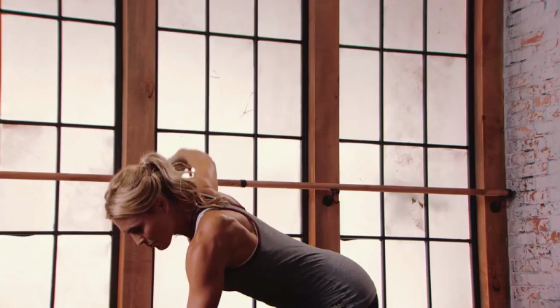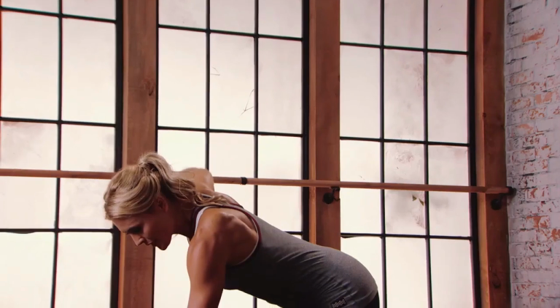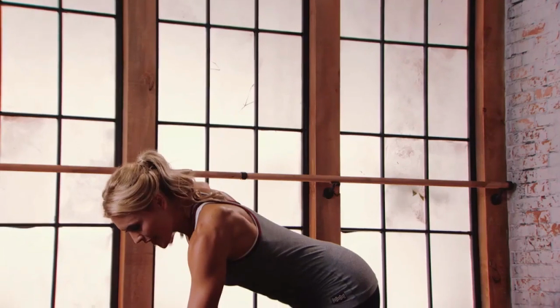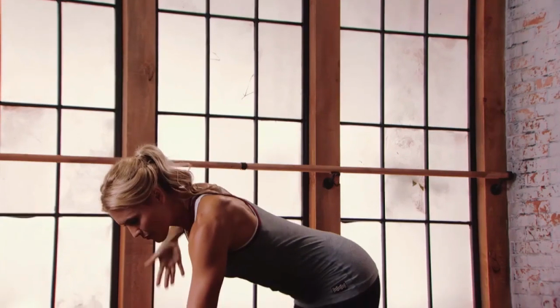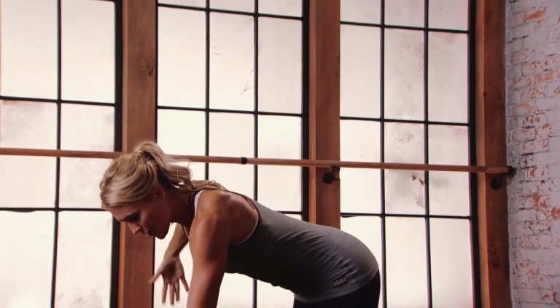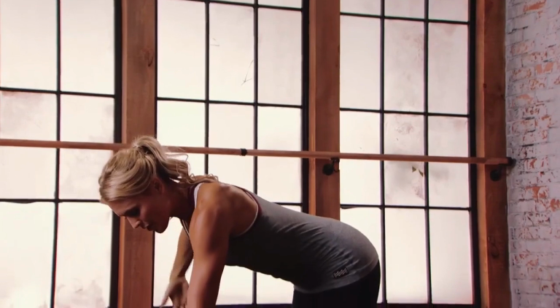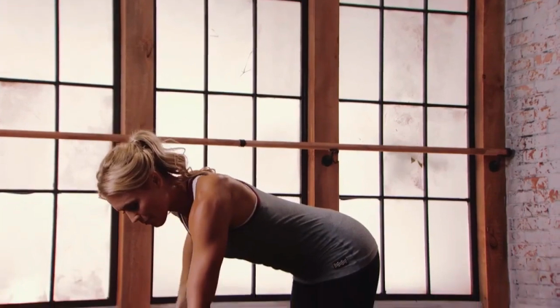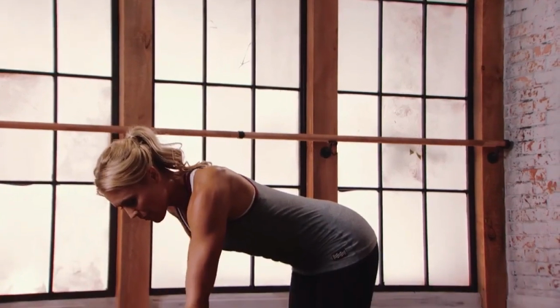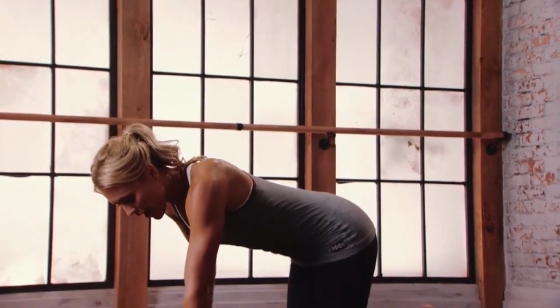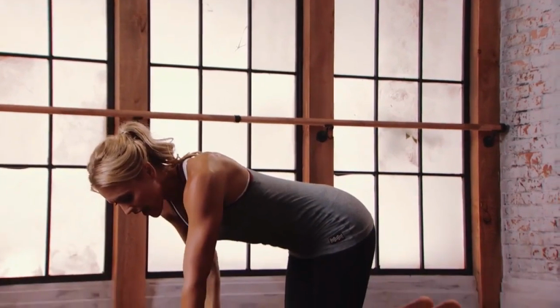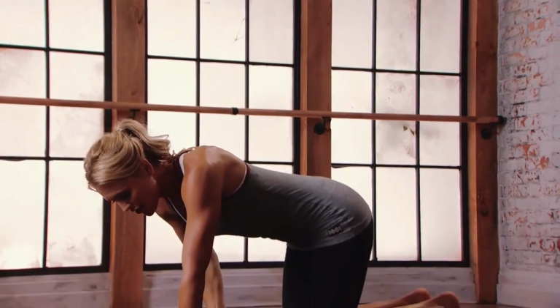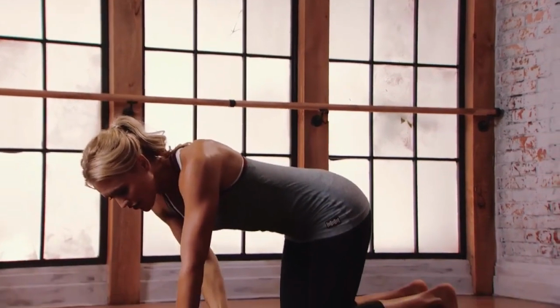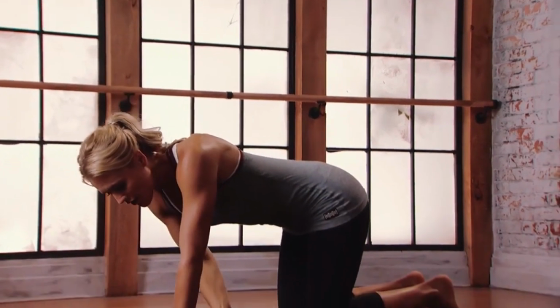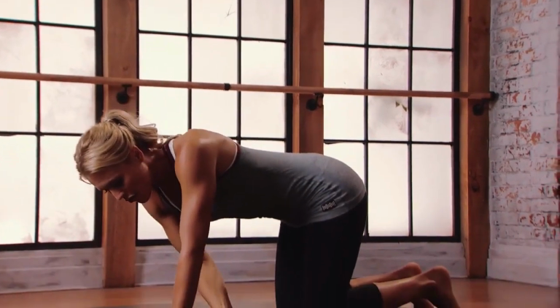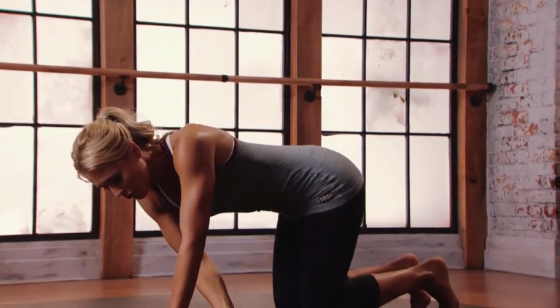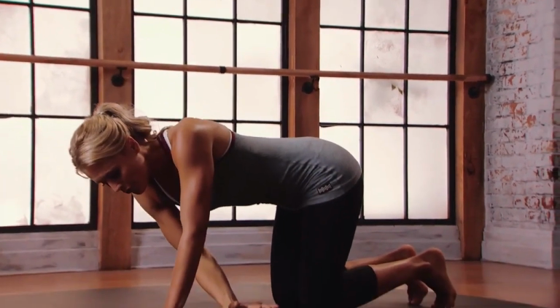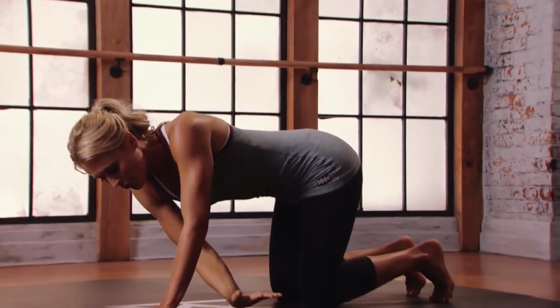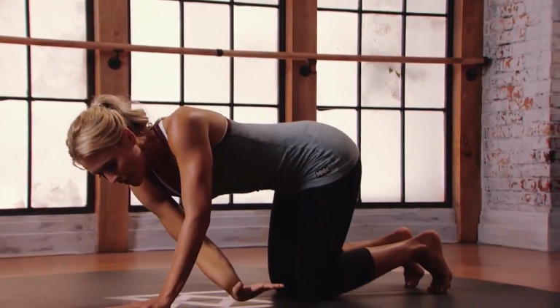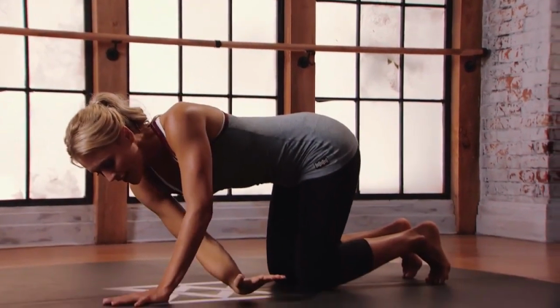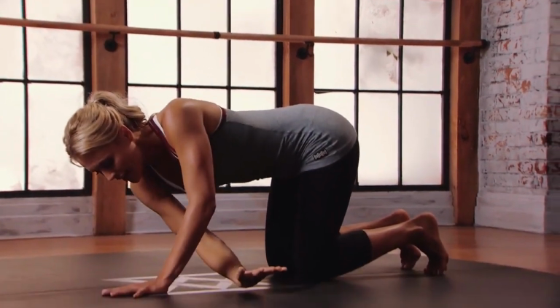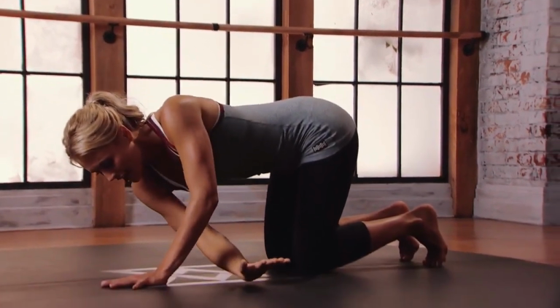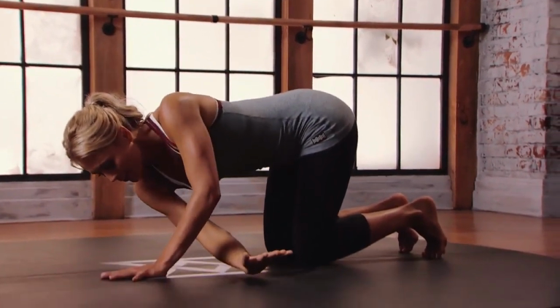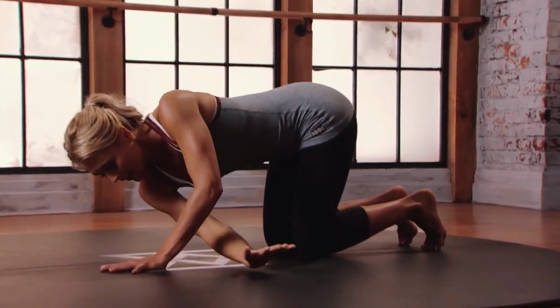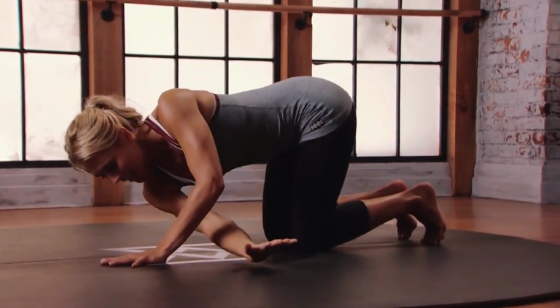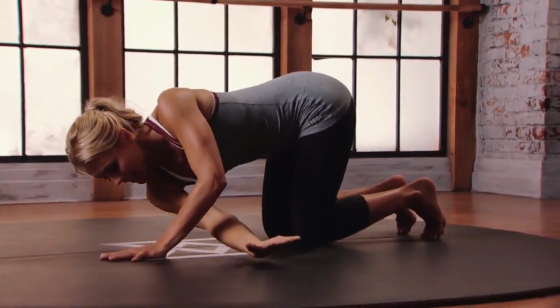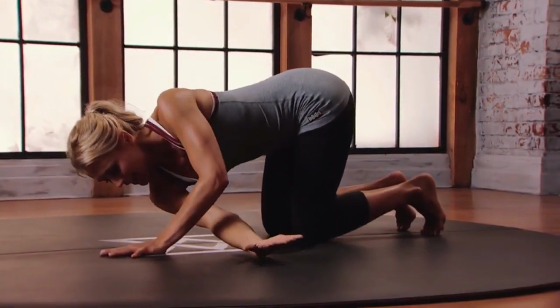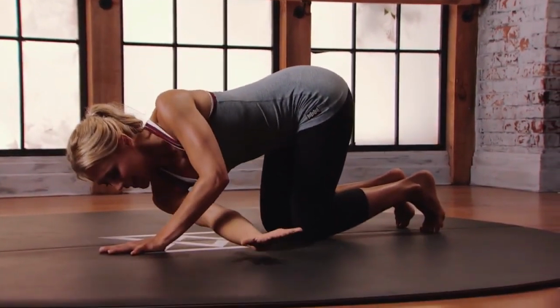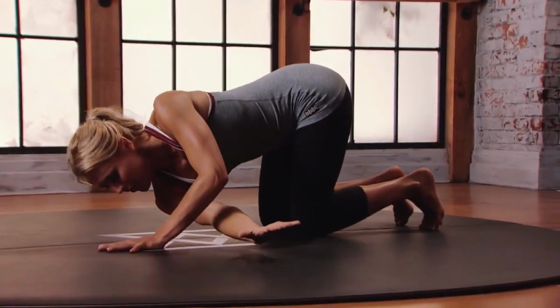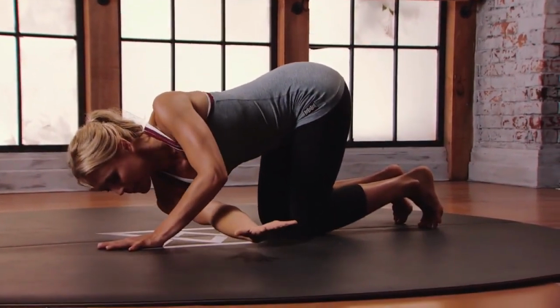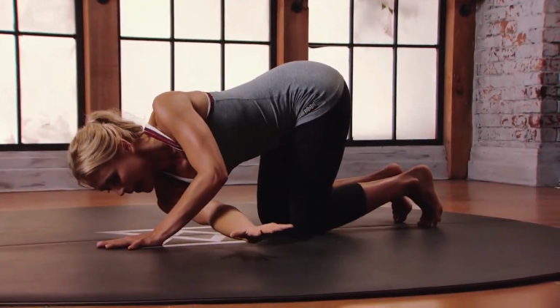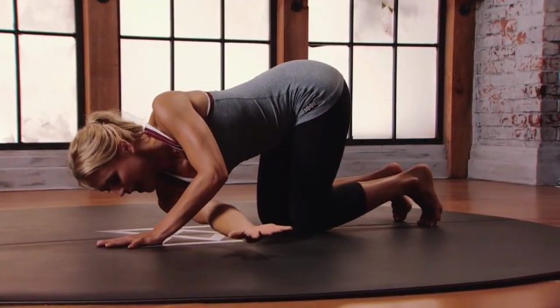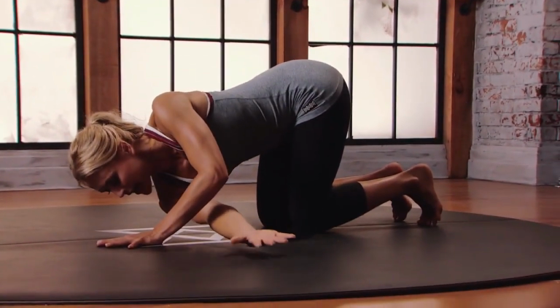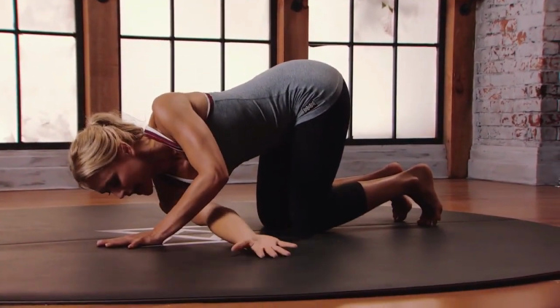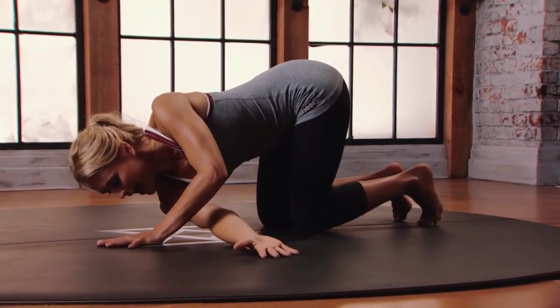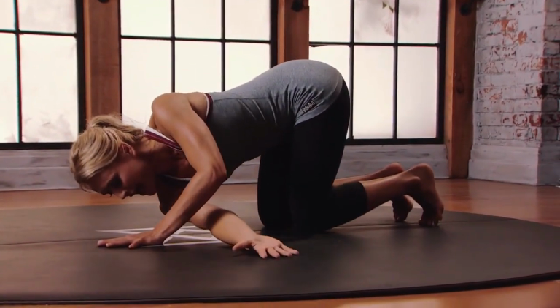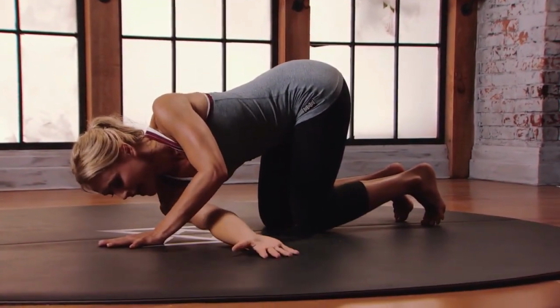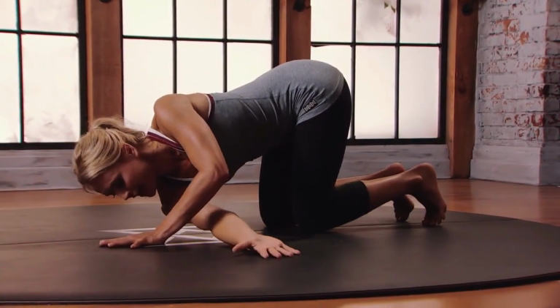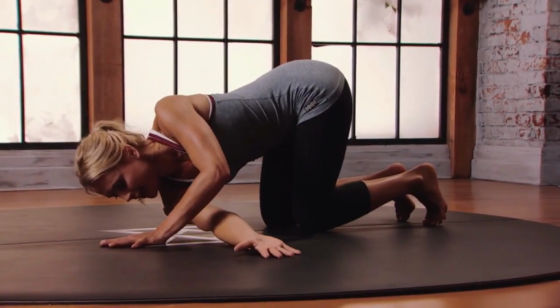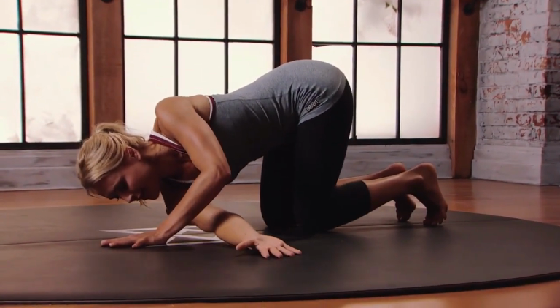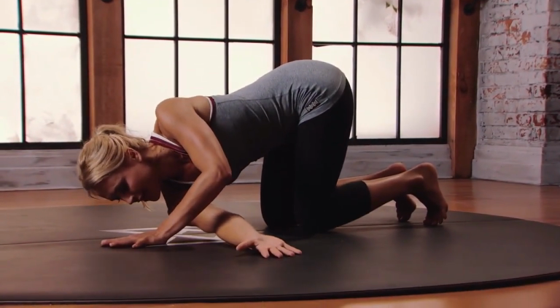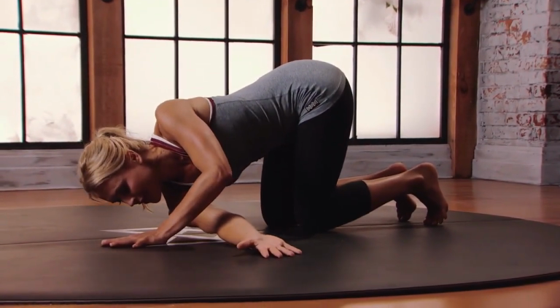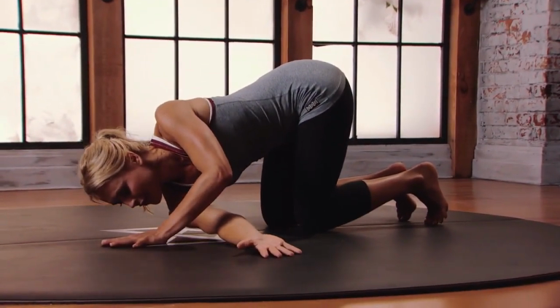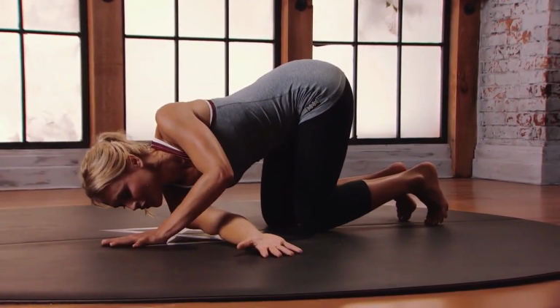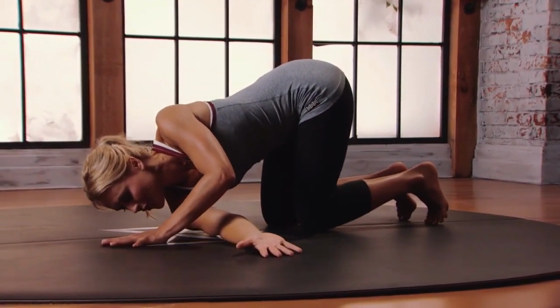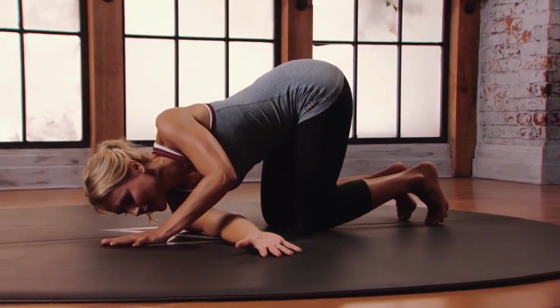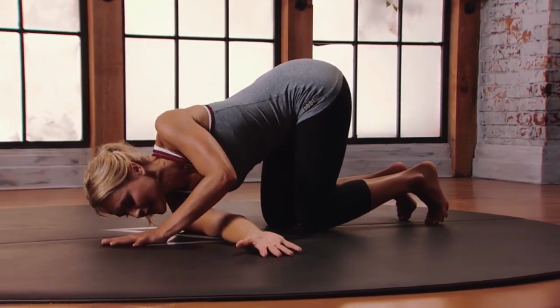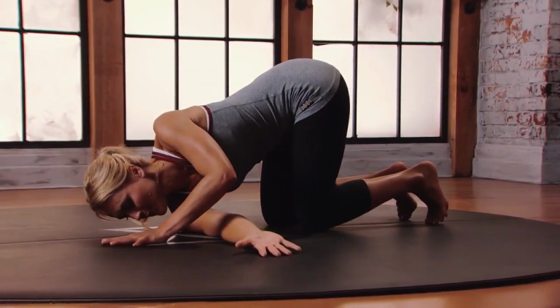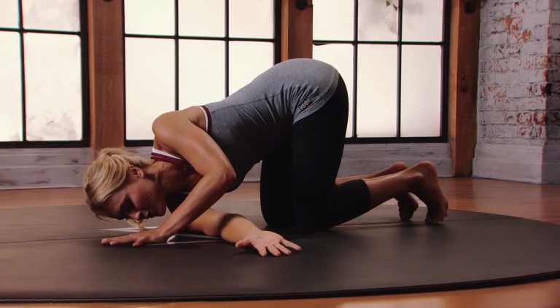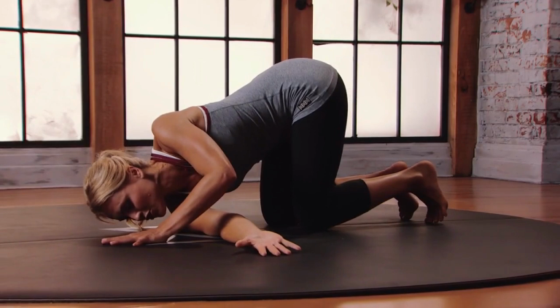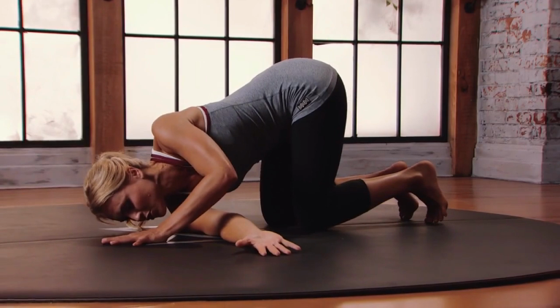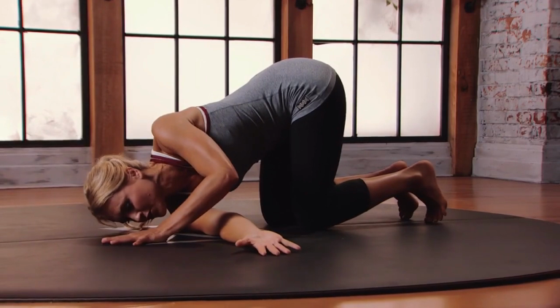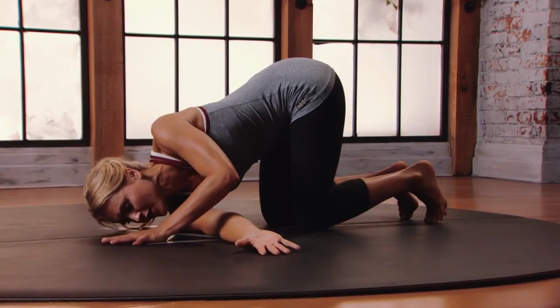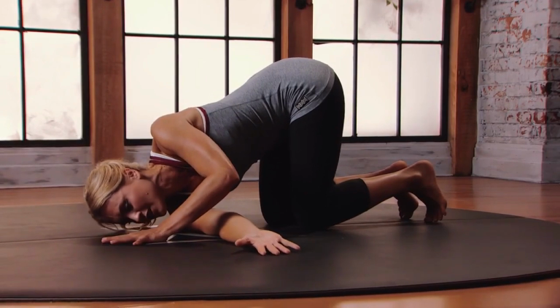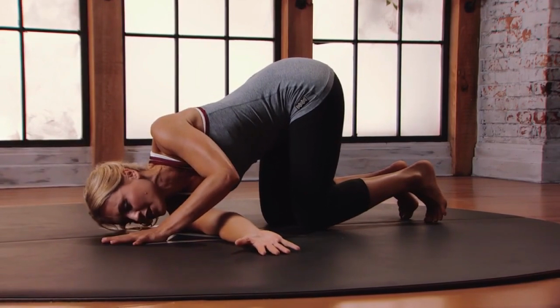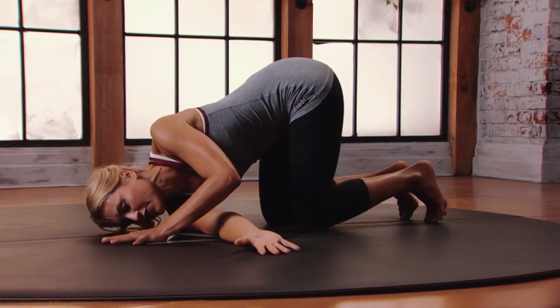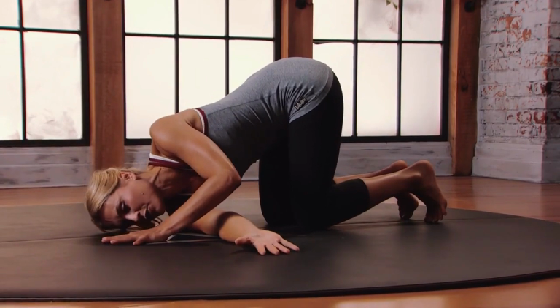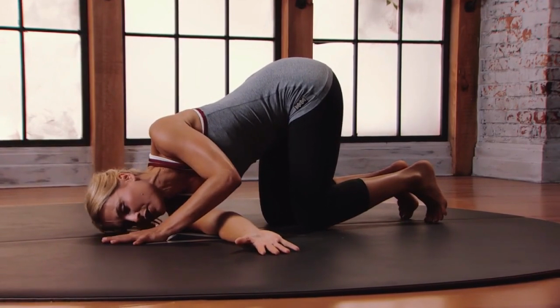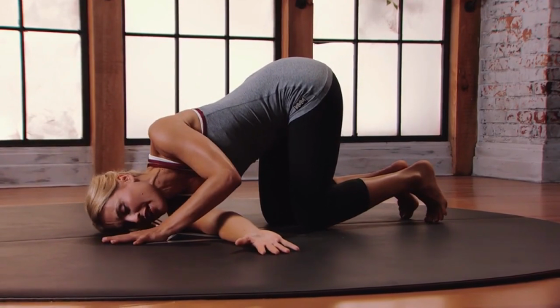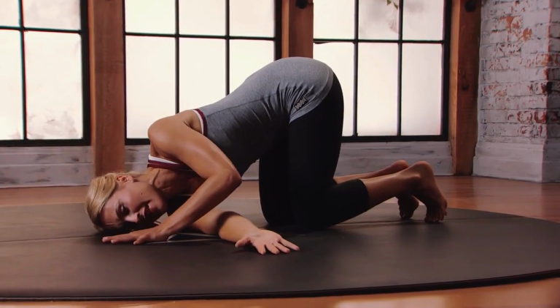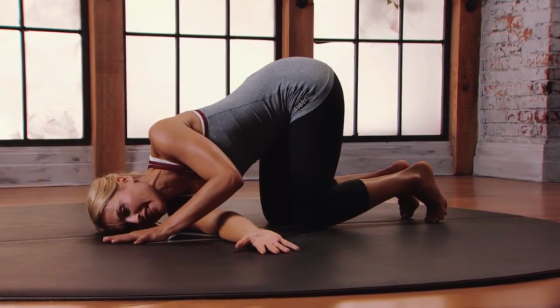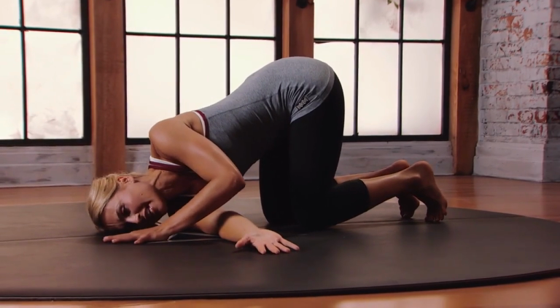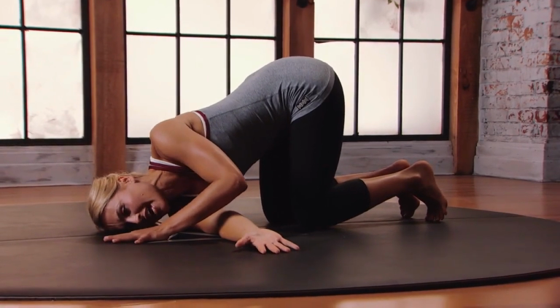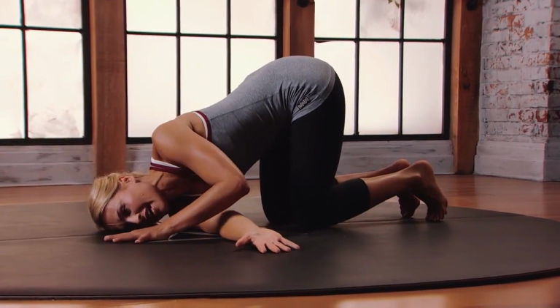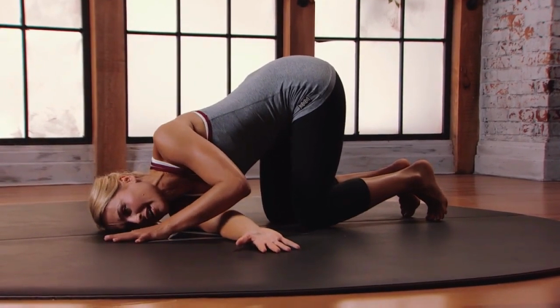So bring that right arm under and through, placing the back of the hand, the tricep, the shoulder onto the floor, and then the head.